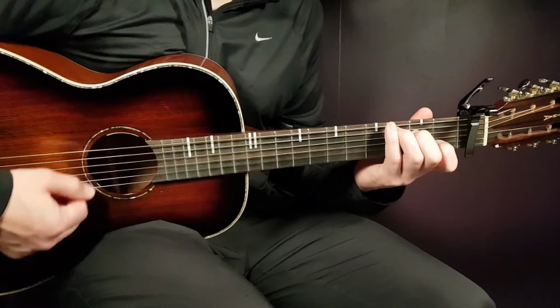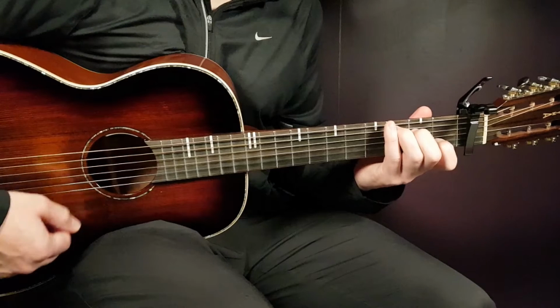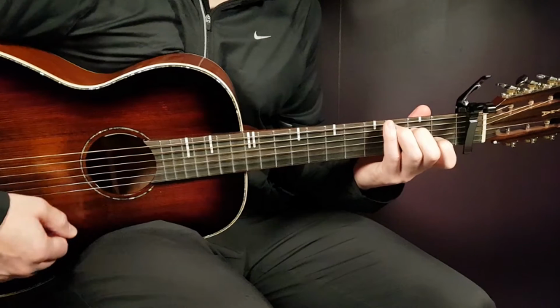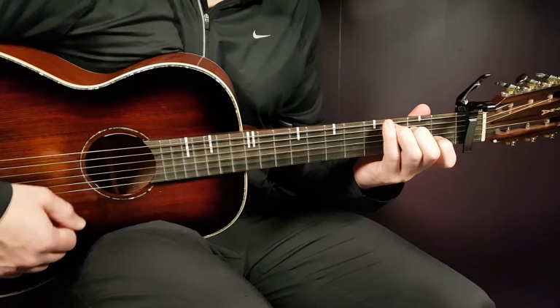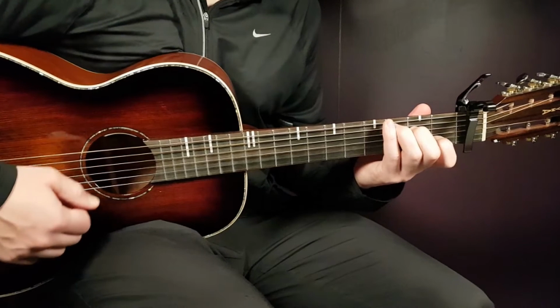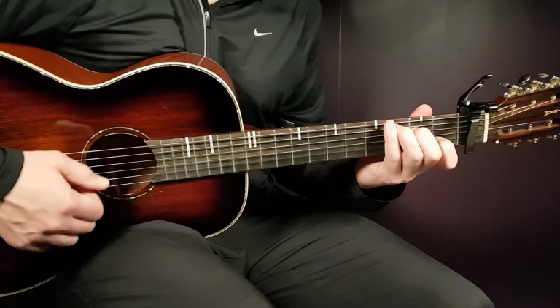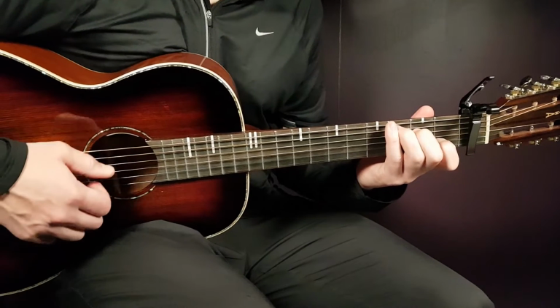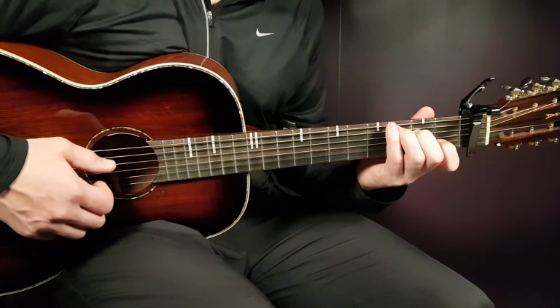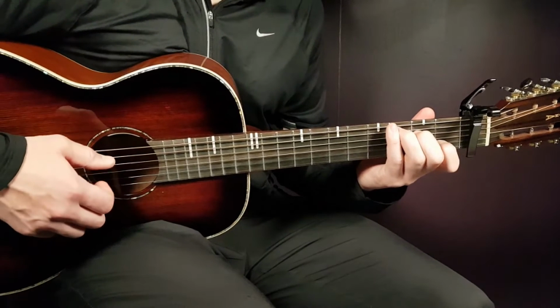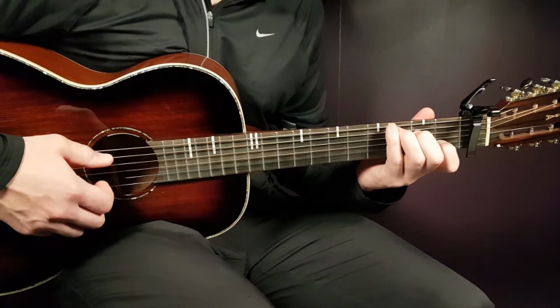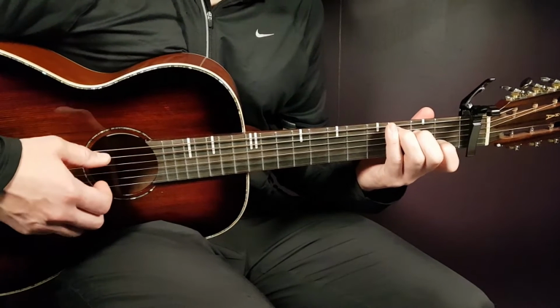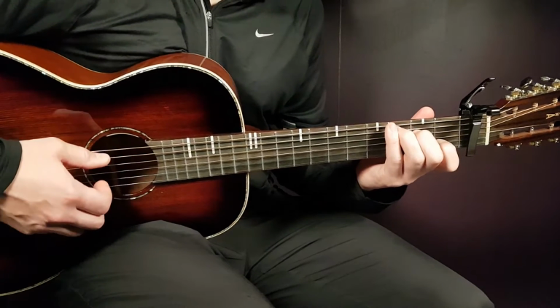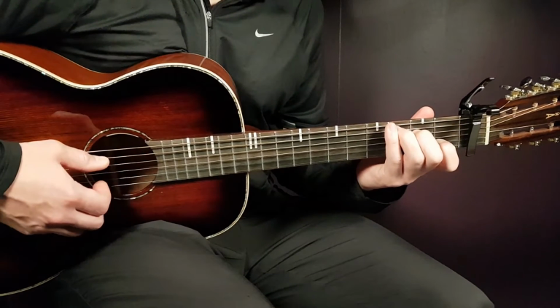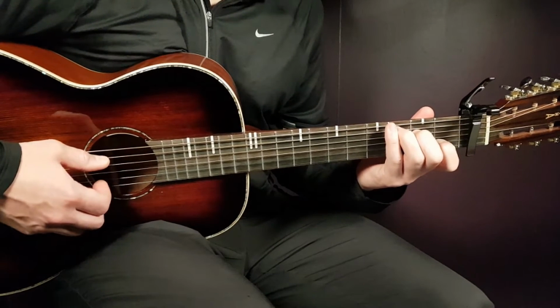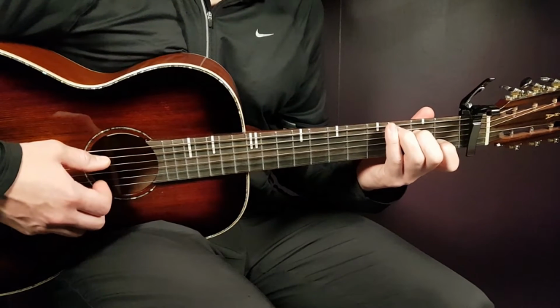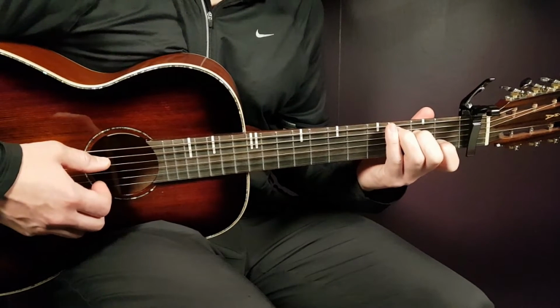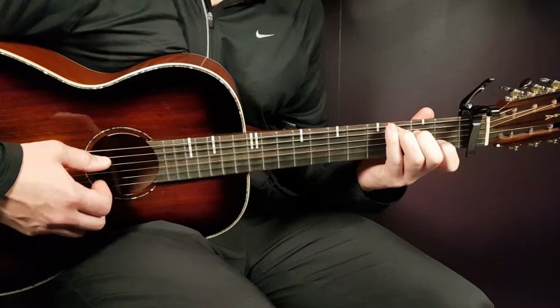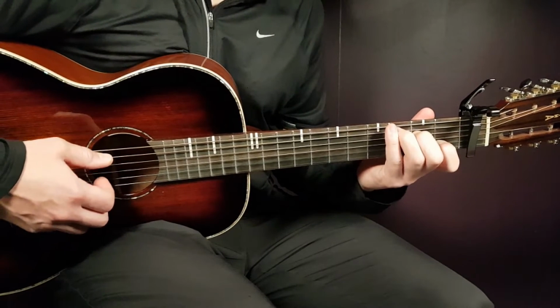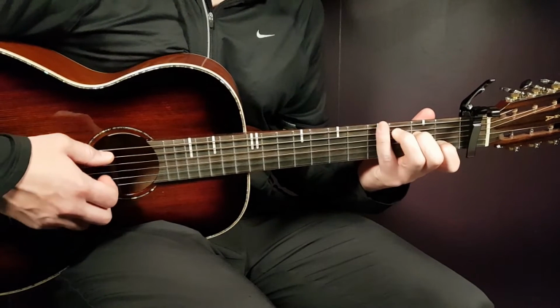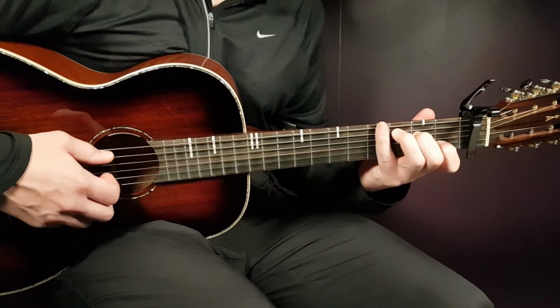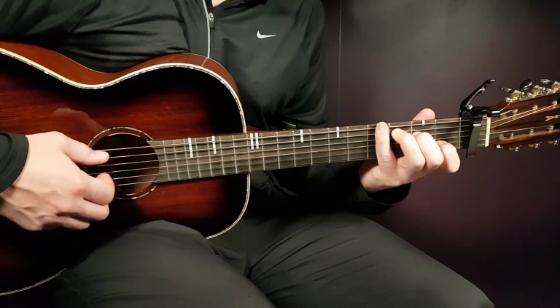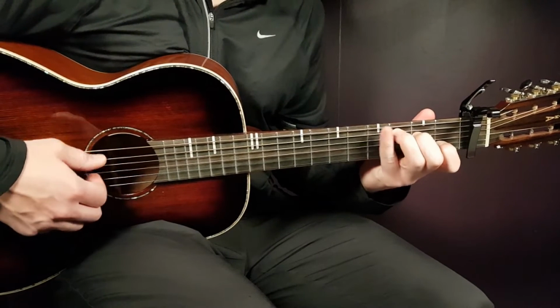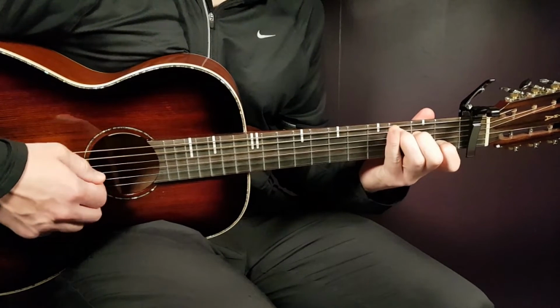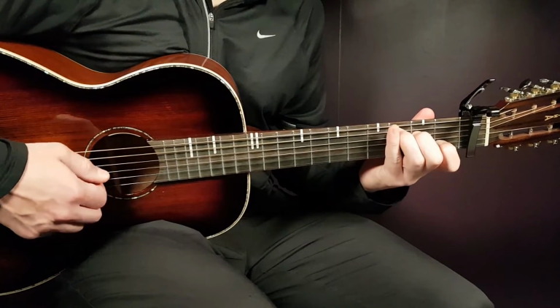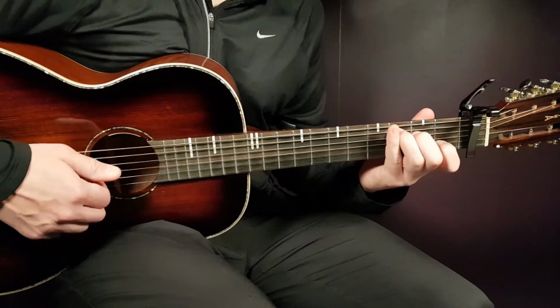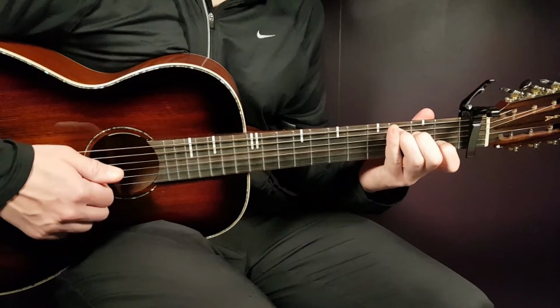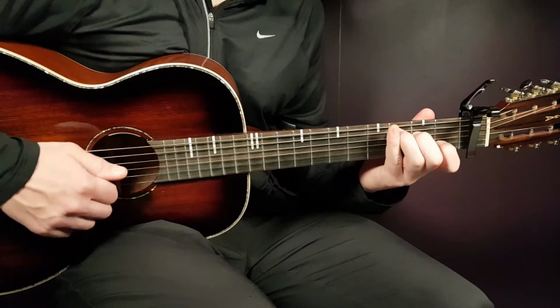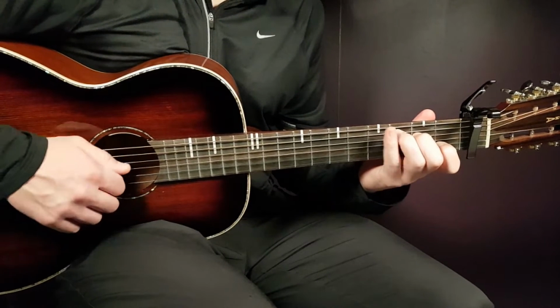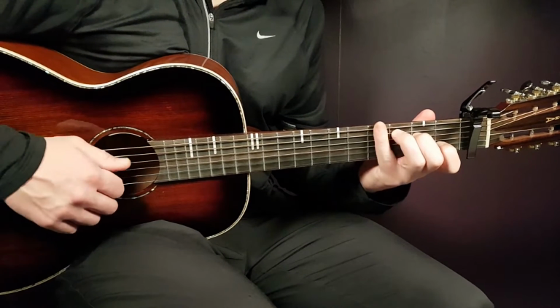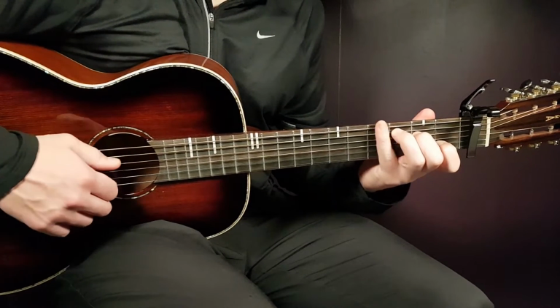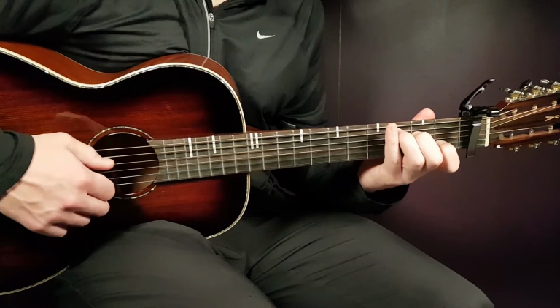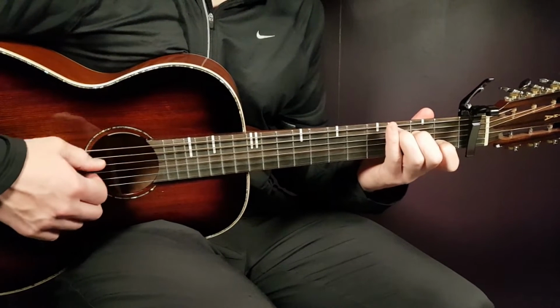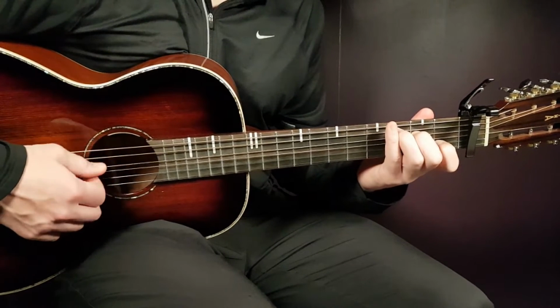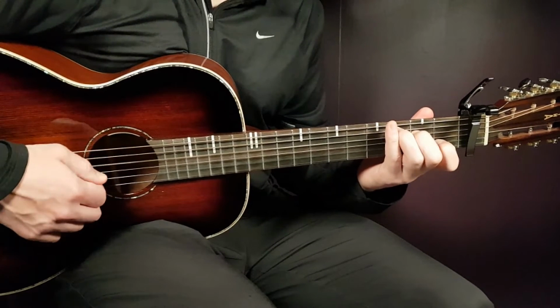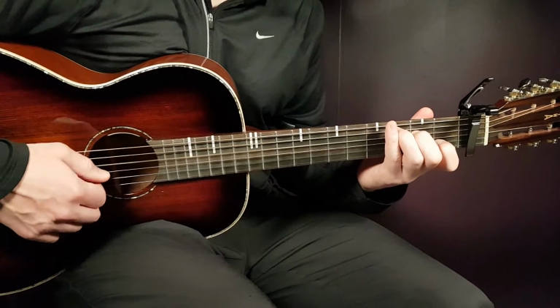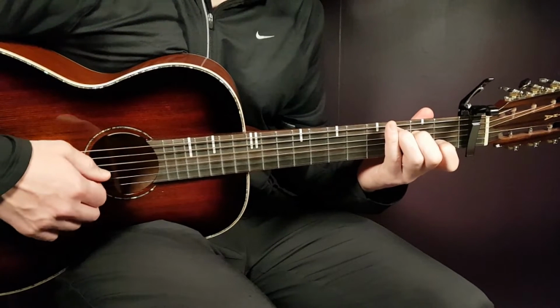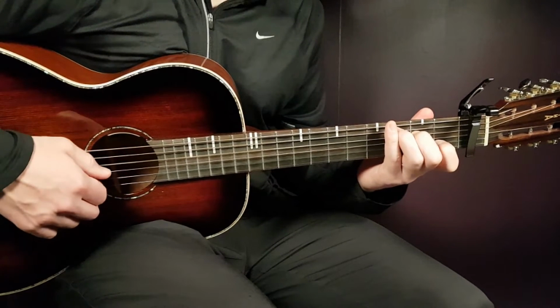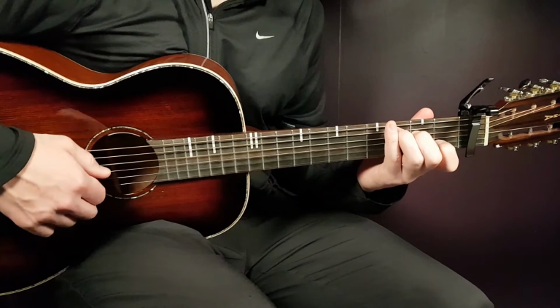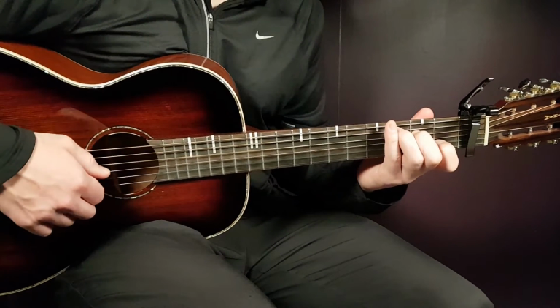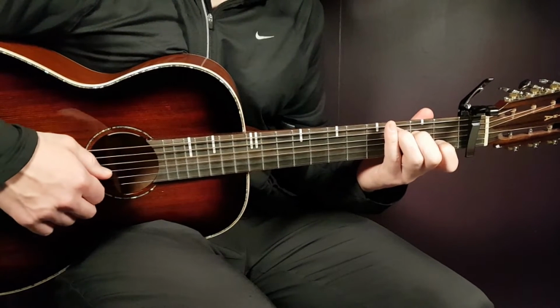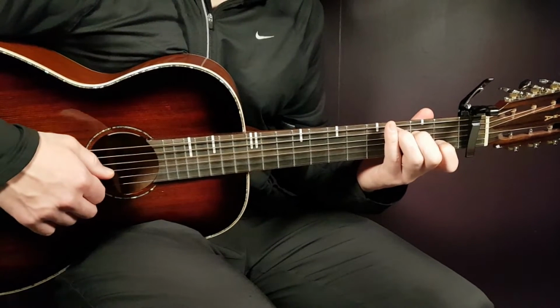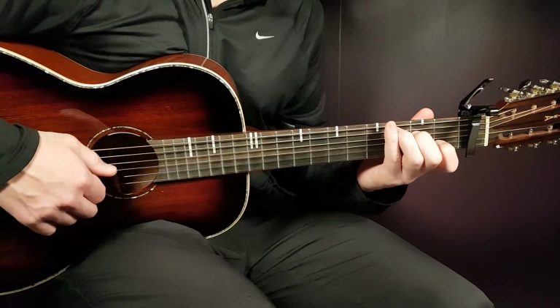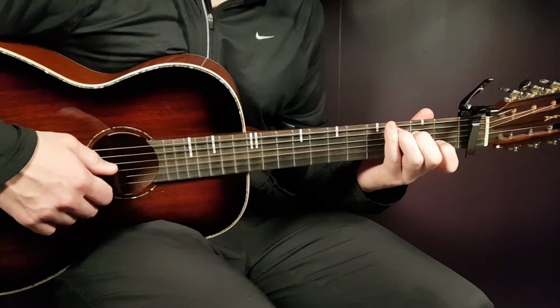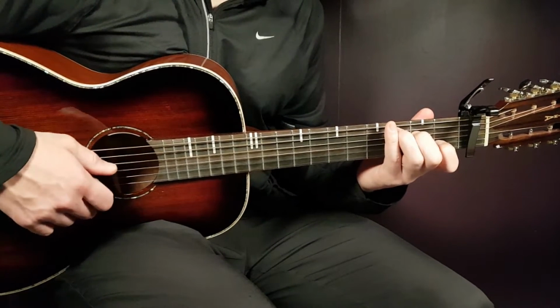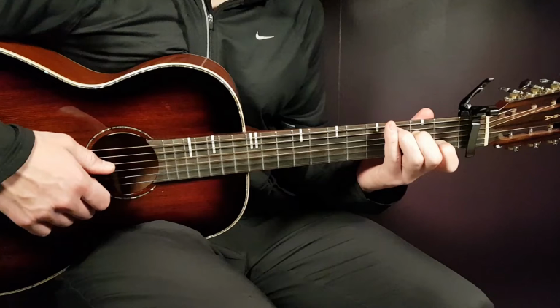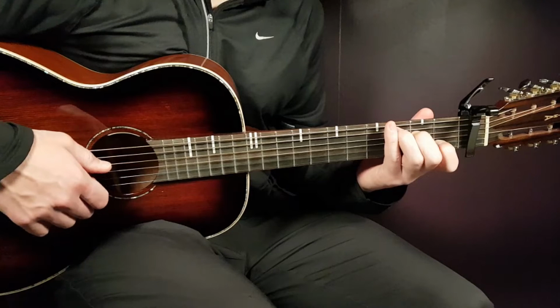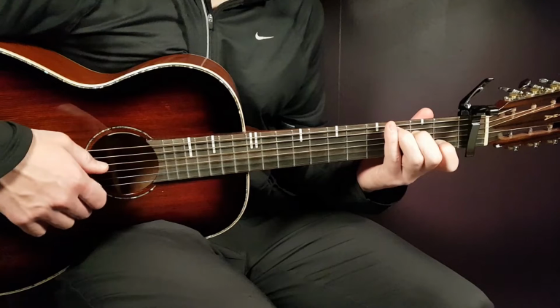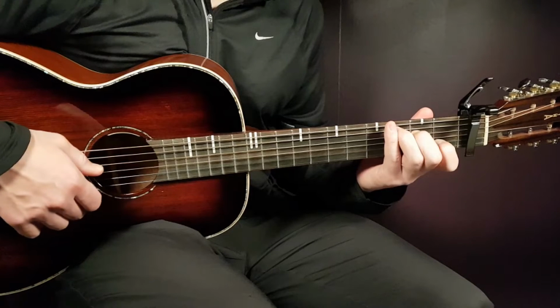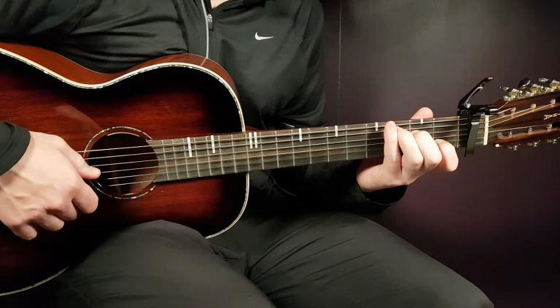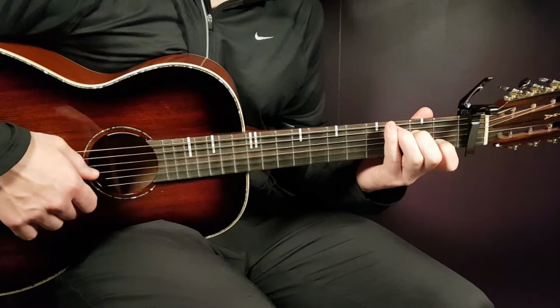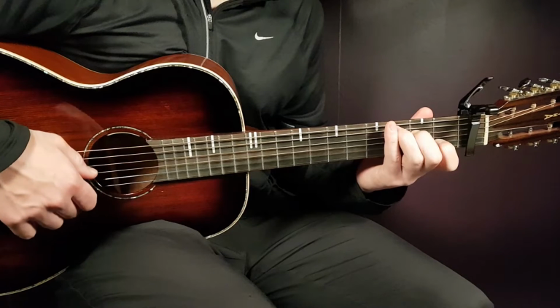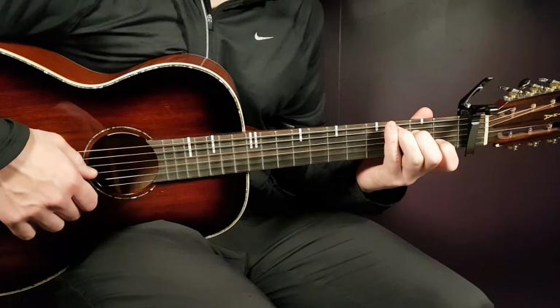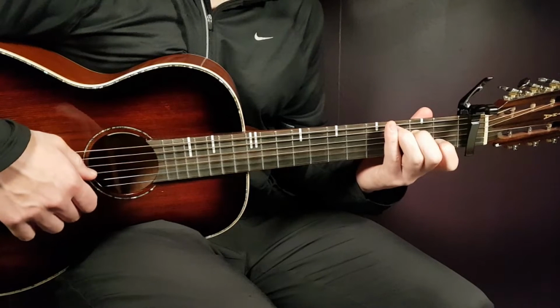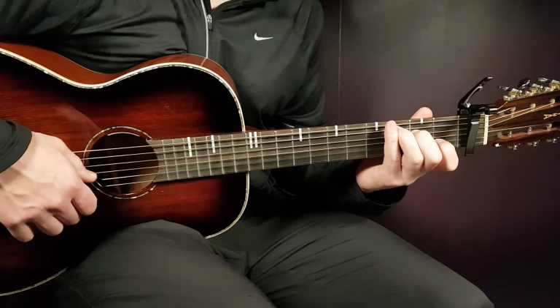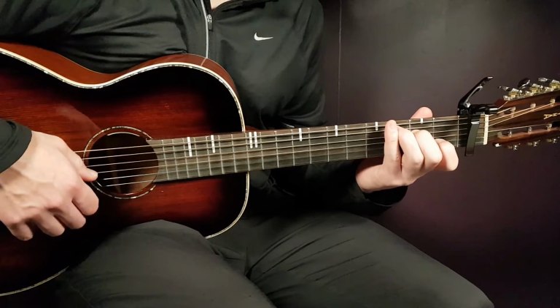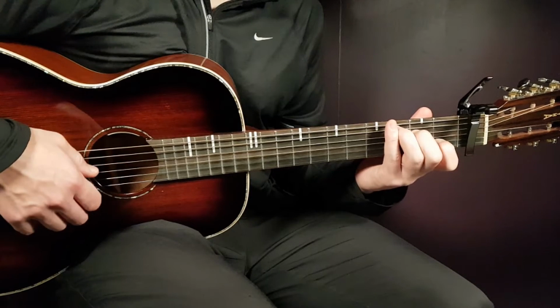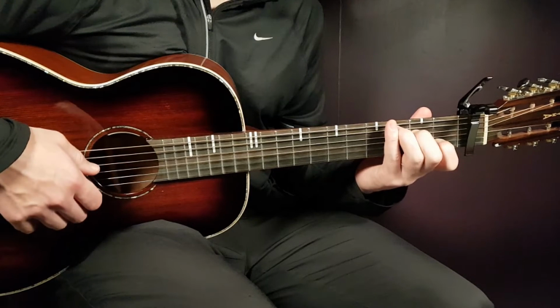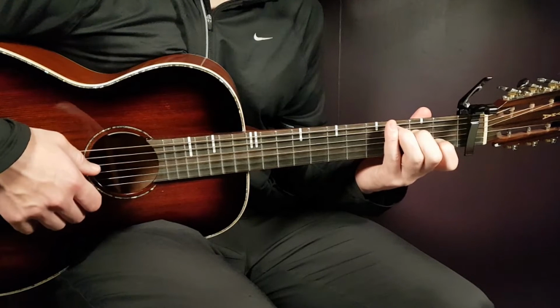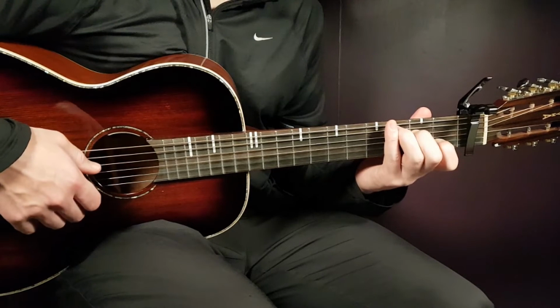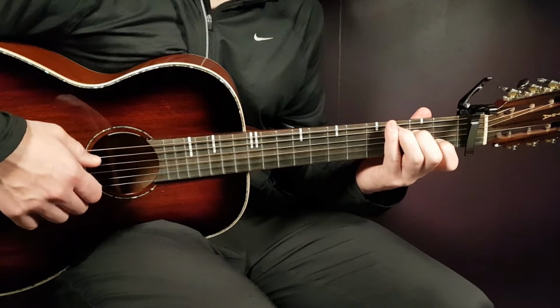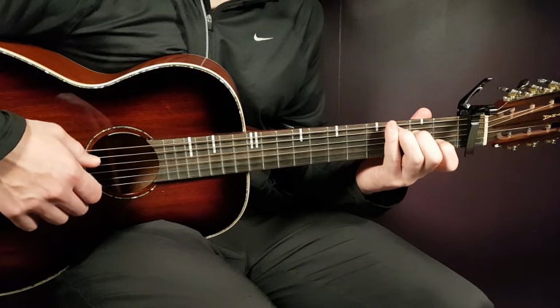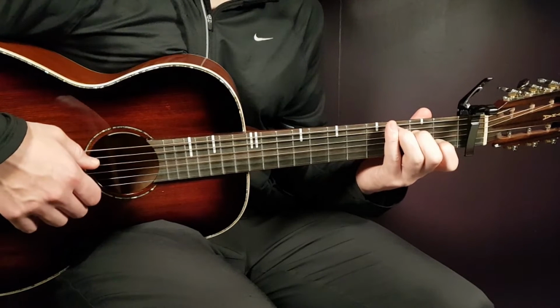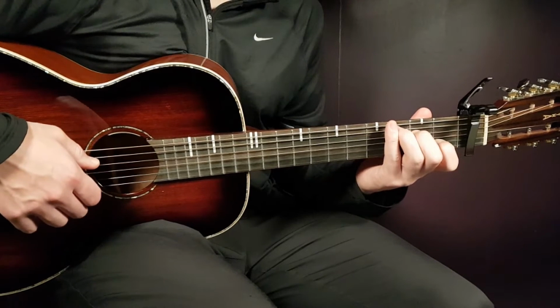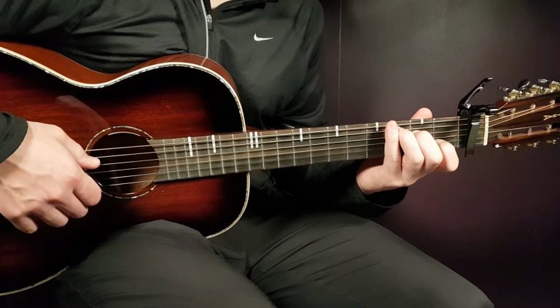Let's start with C: that is third on A, second on D, open G, first B, and open E.